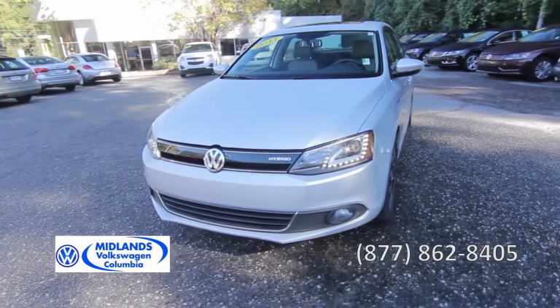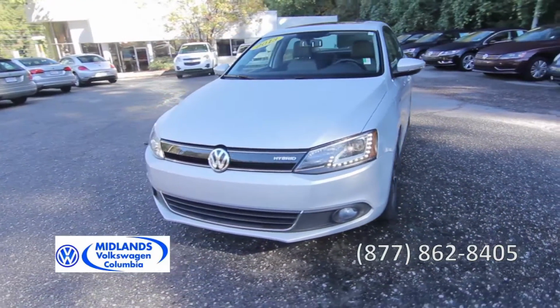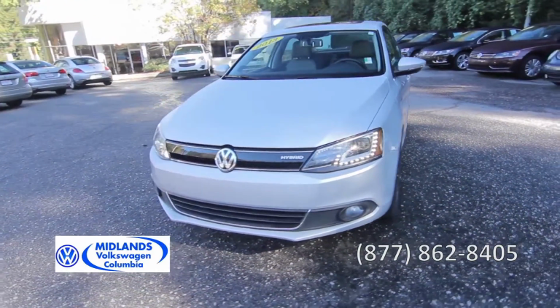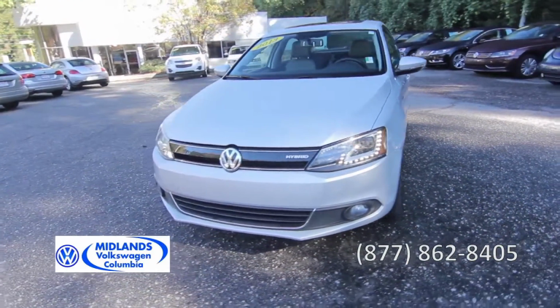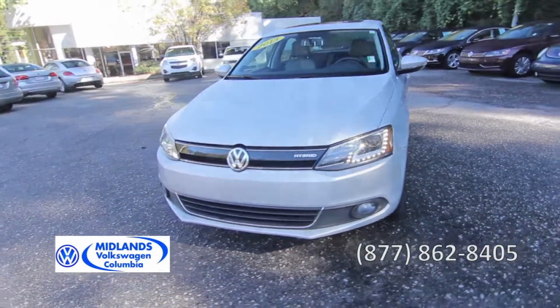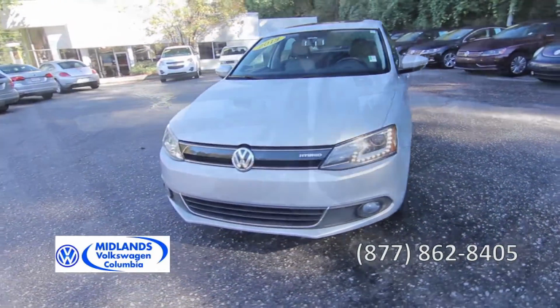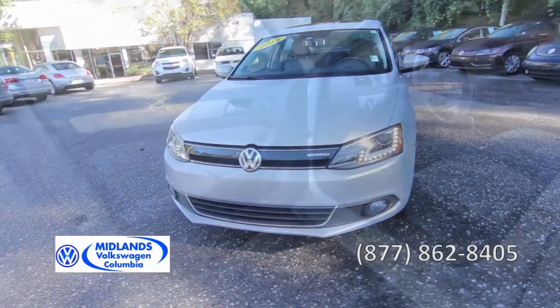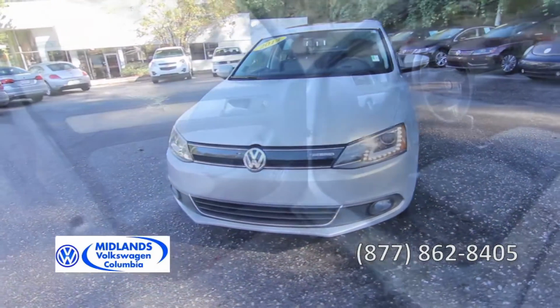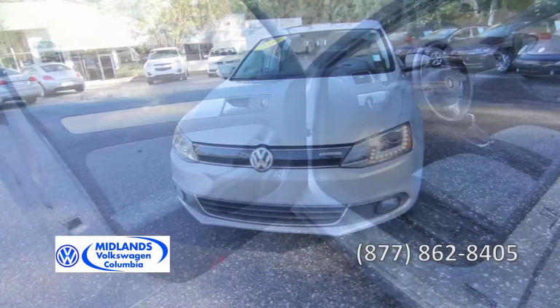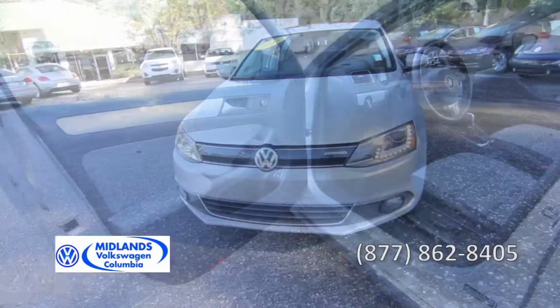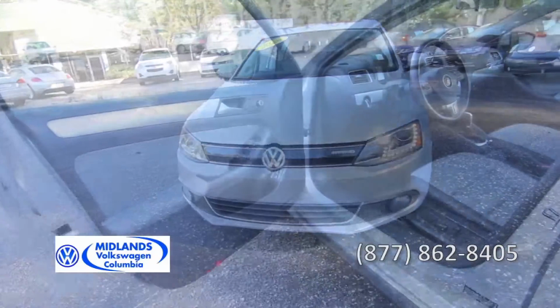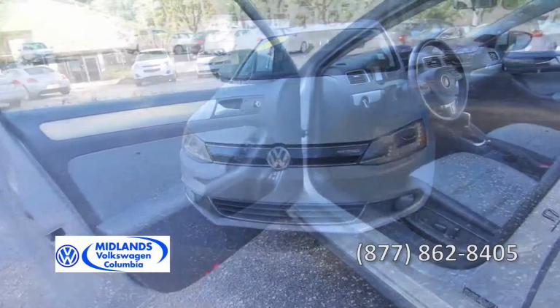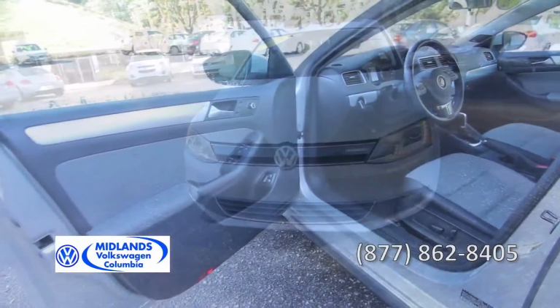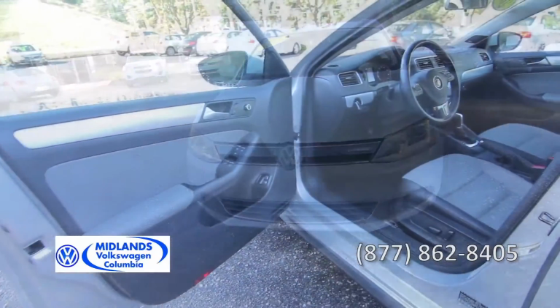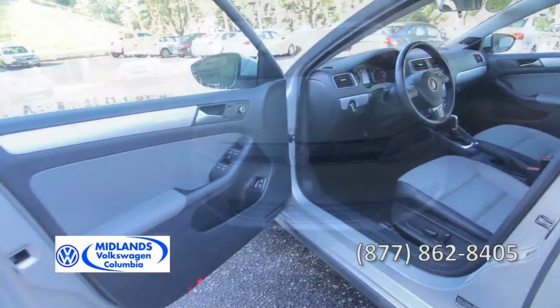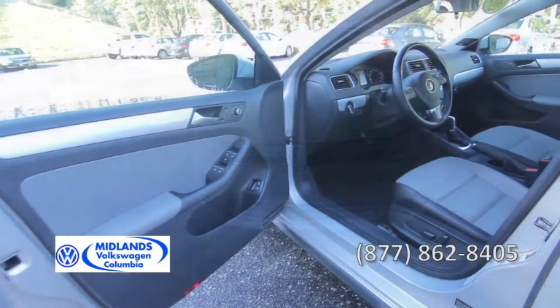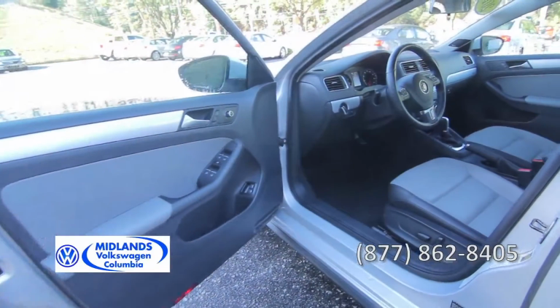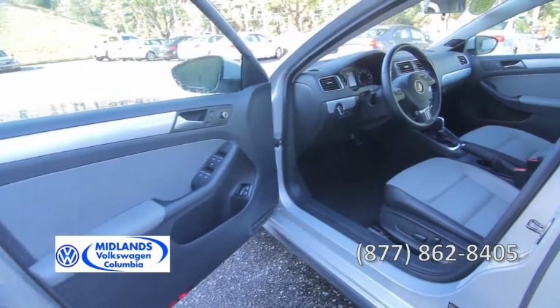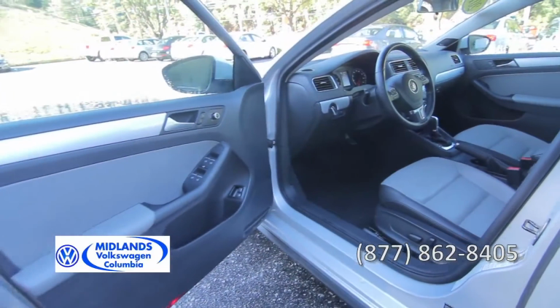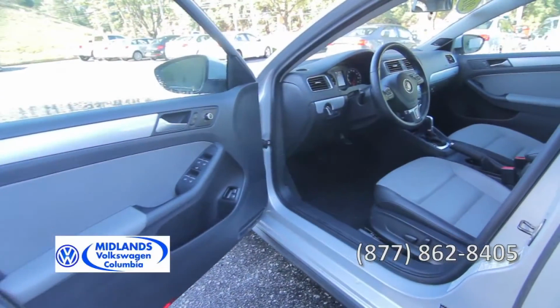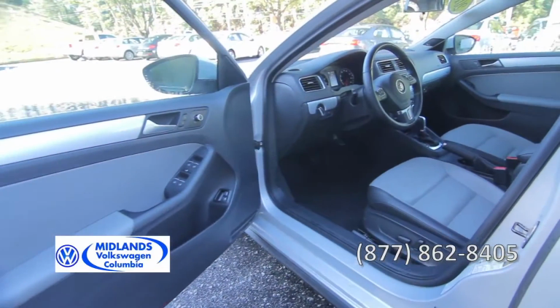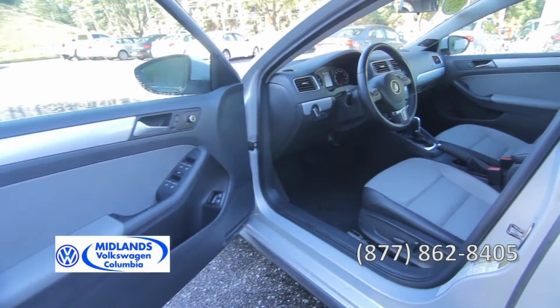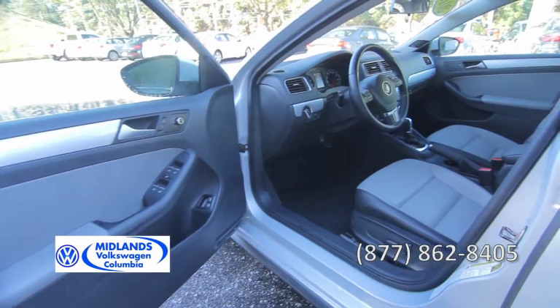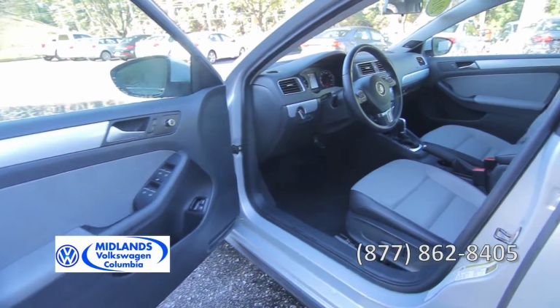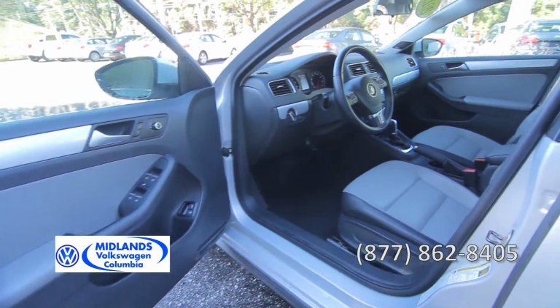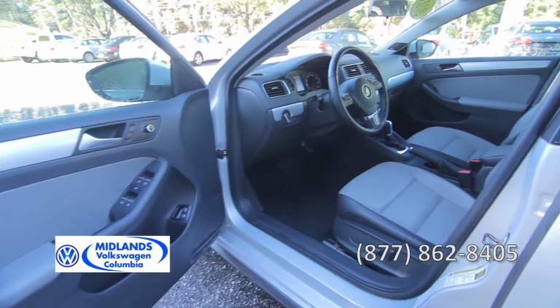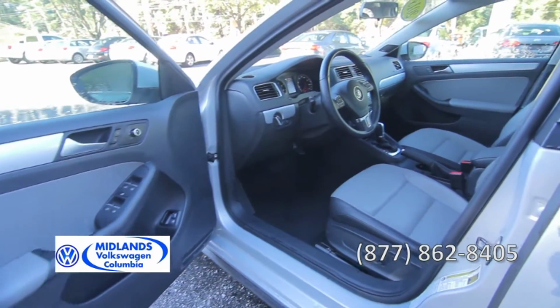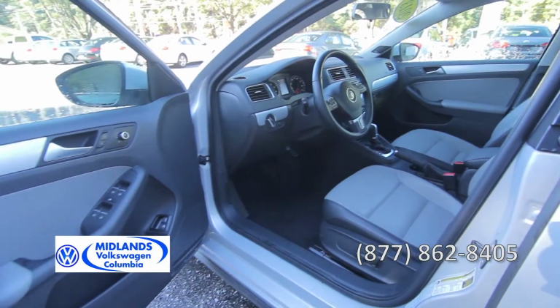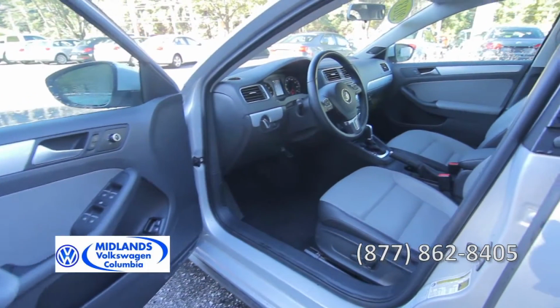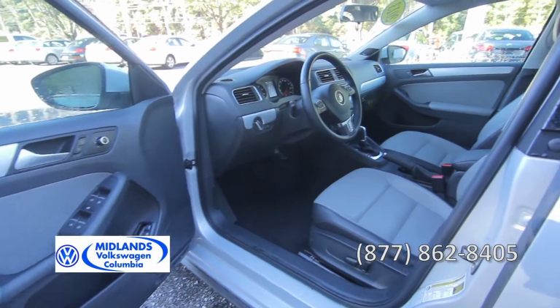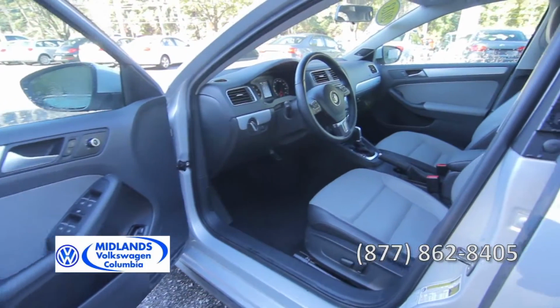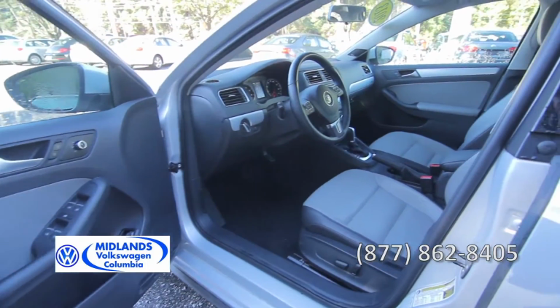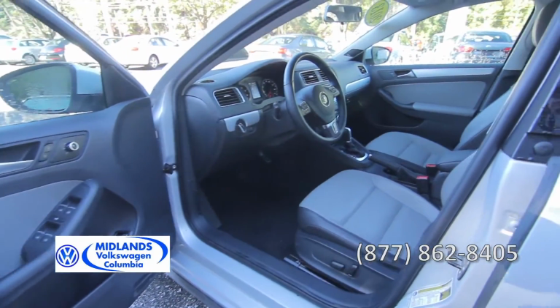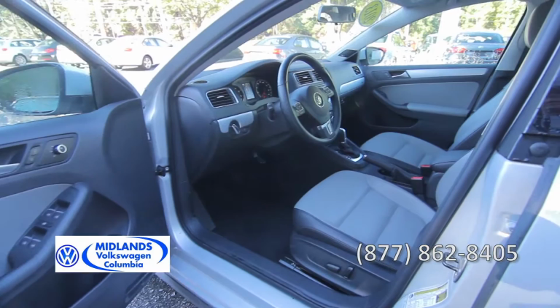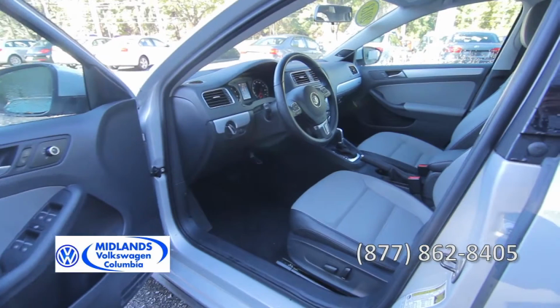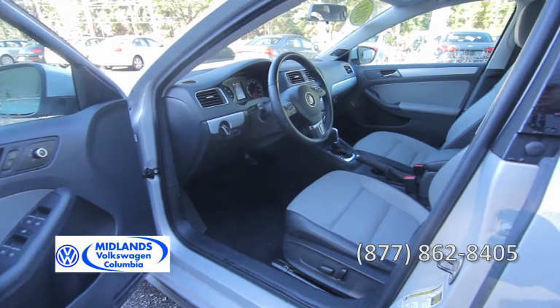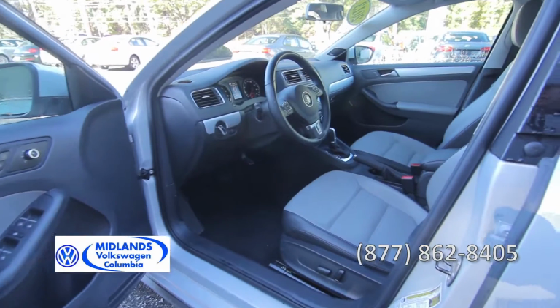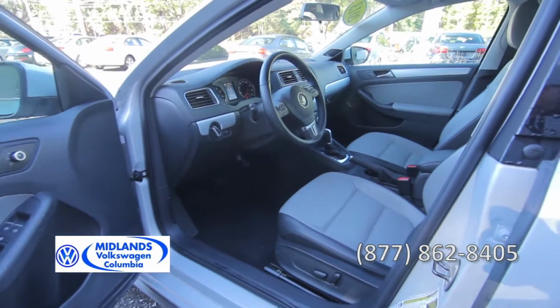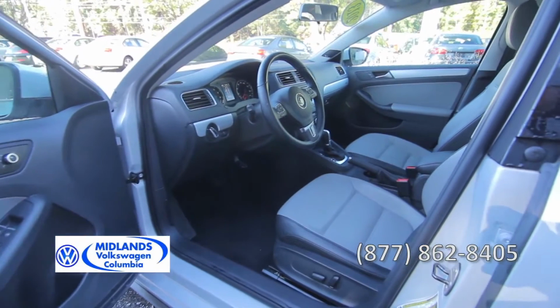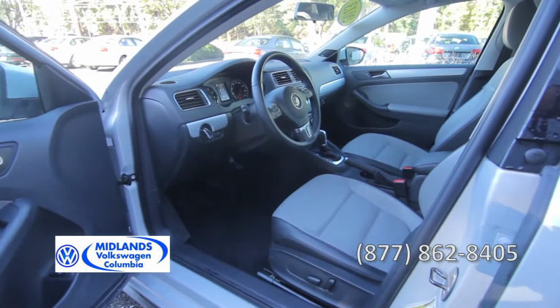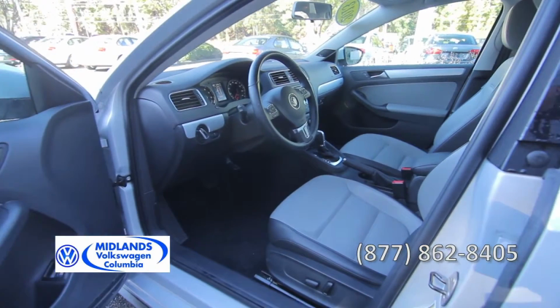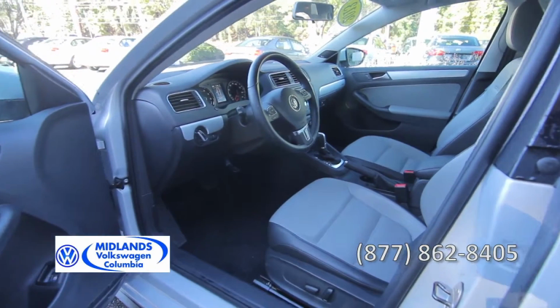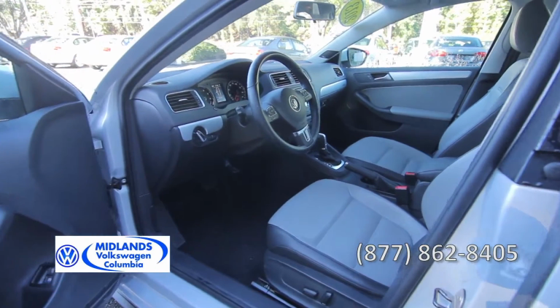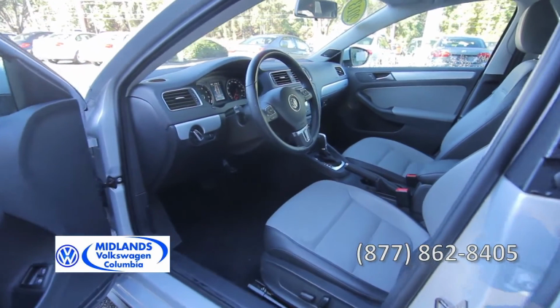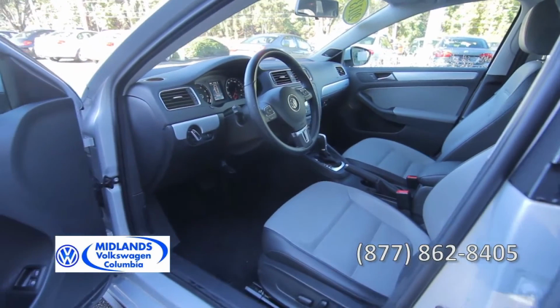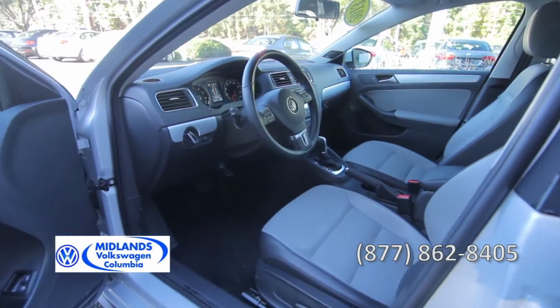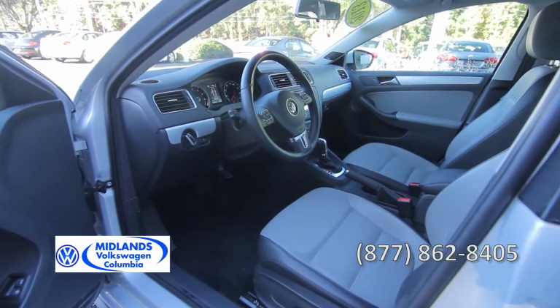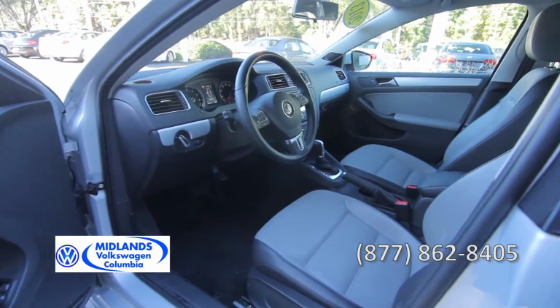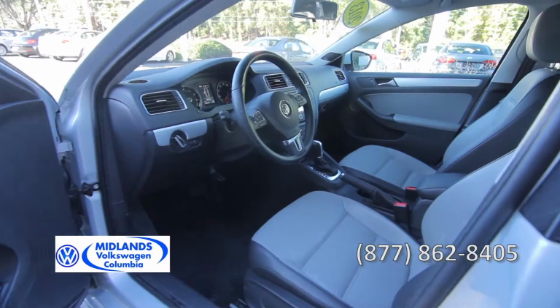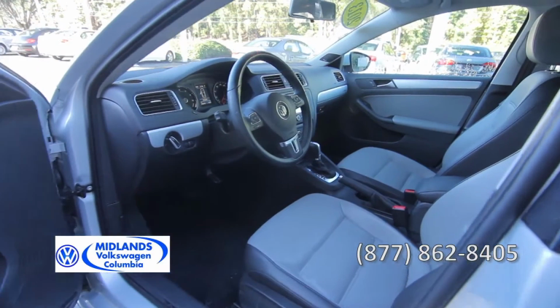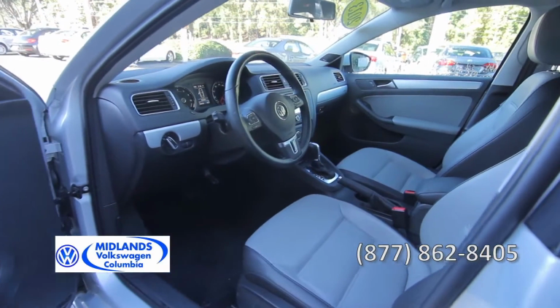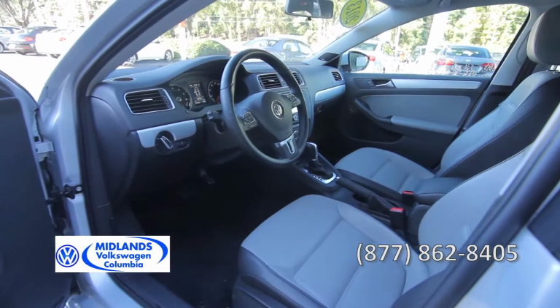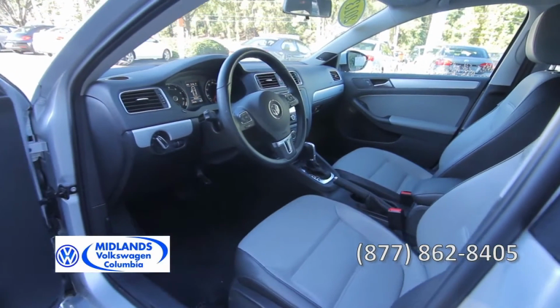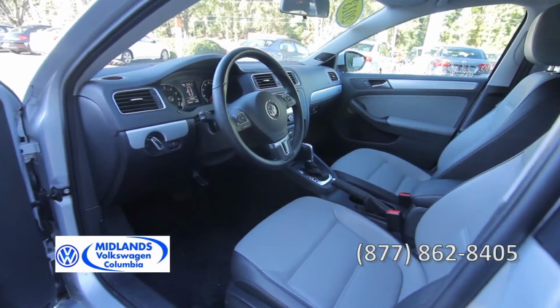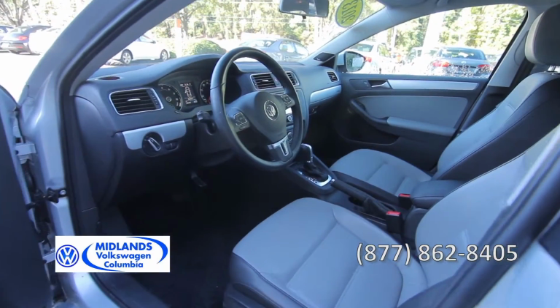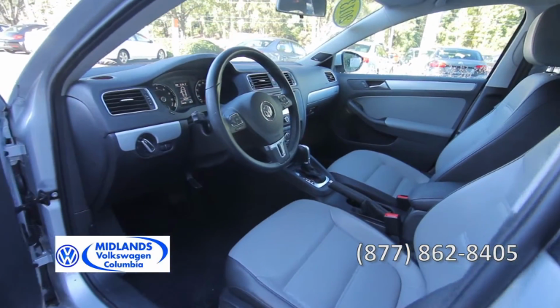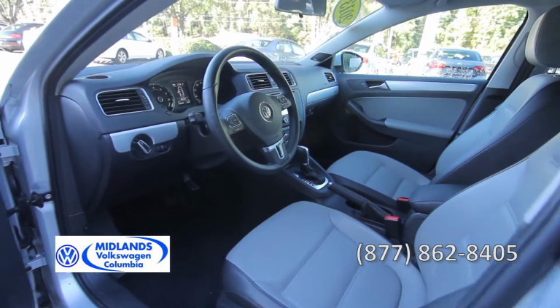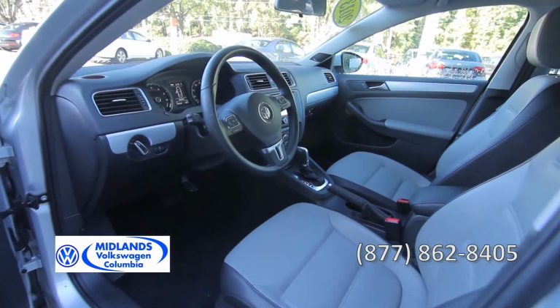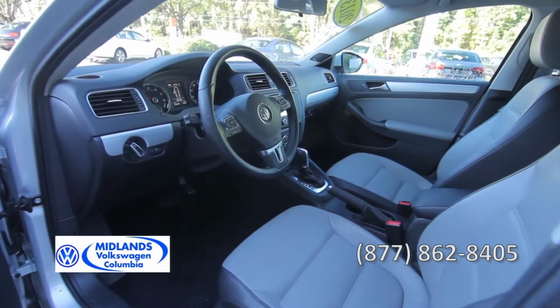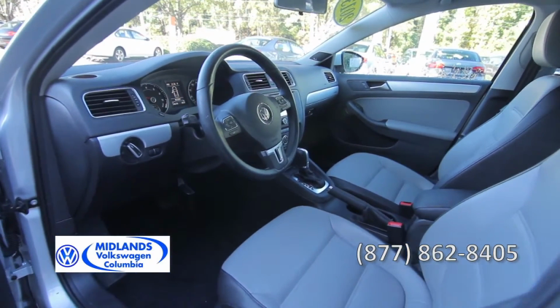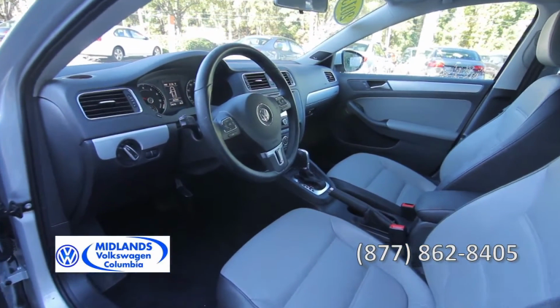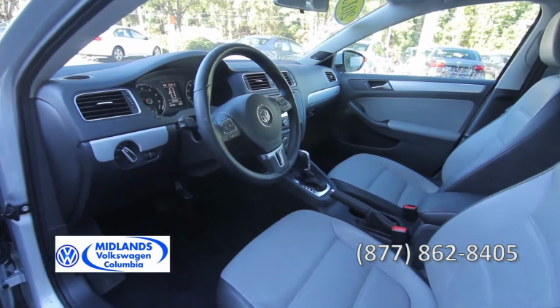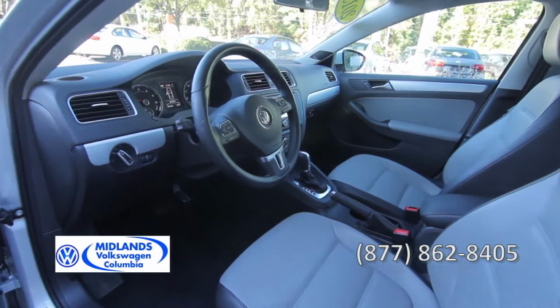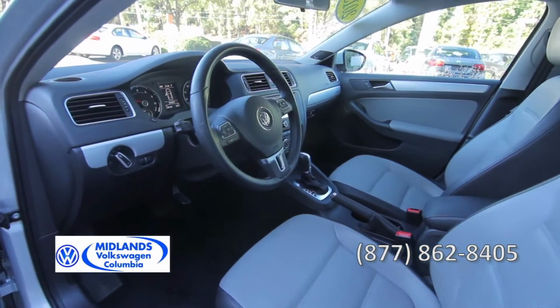Additional features include remote keyless entry, heated and power door mirrors, power windows, power door locks, and a power driver's seat.